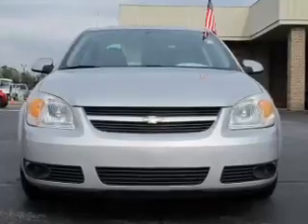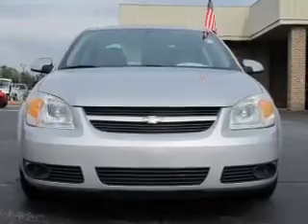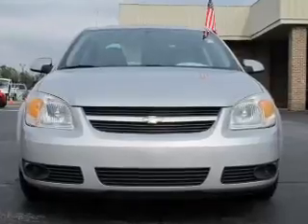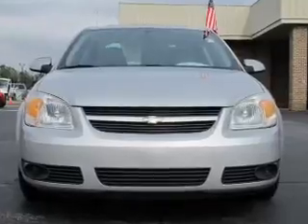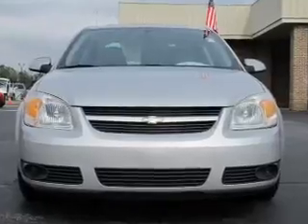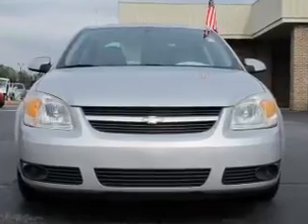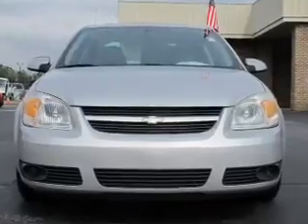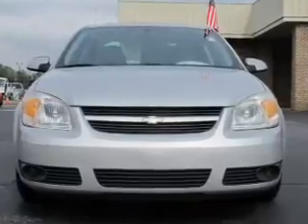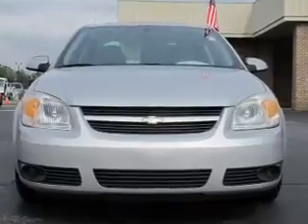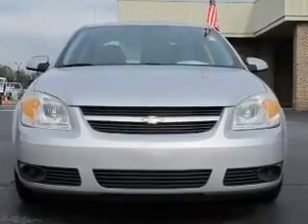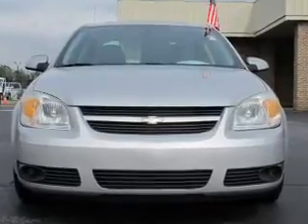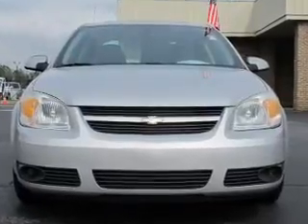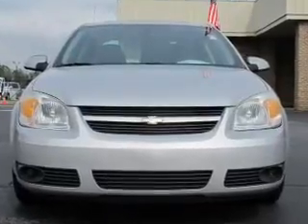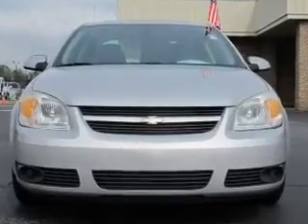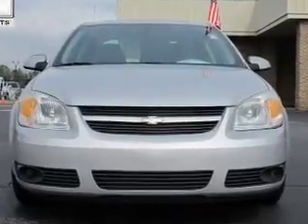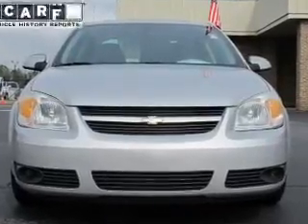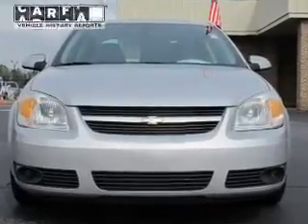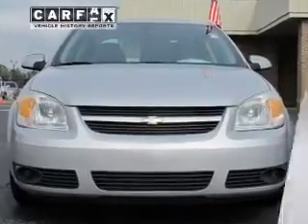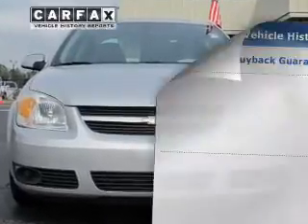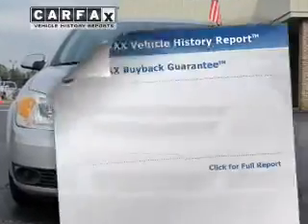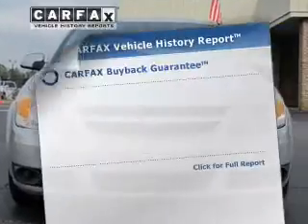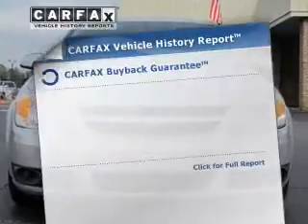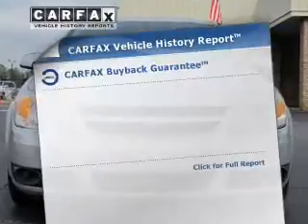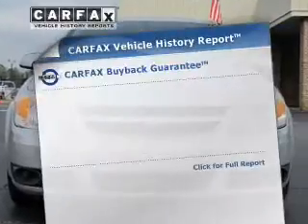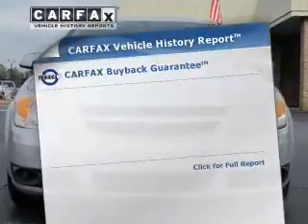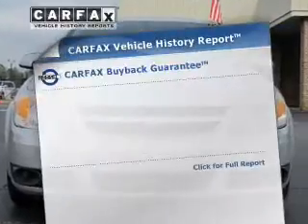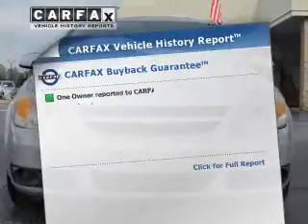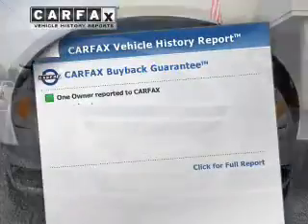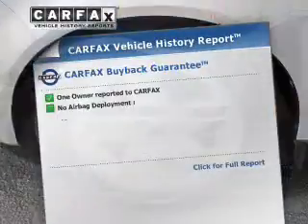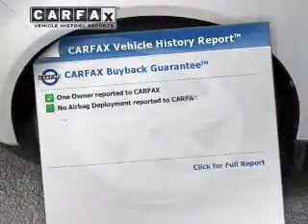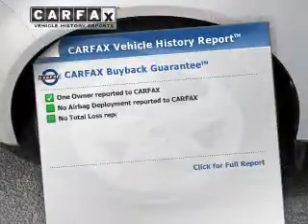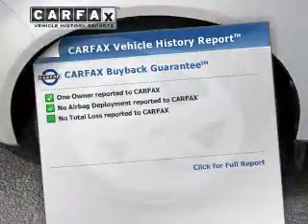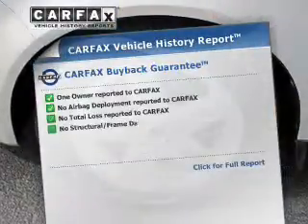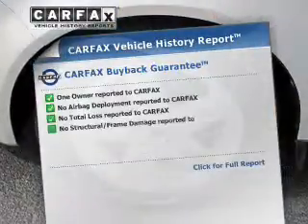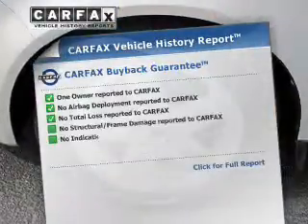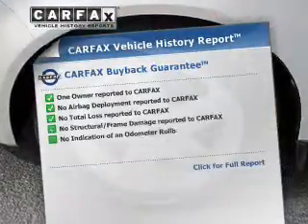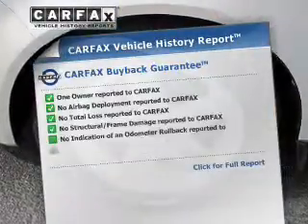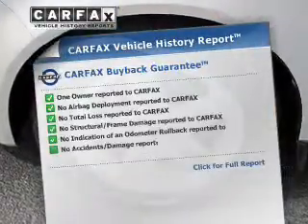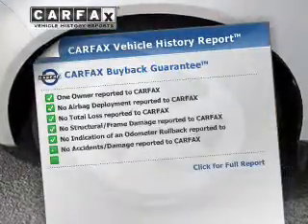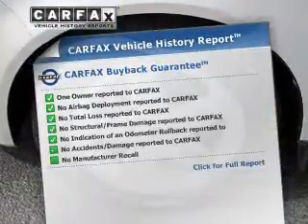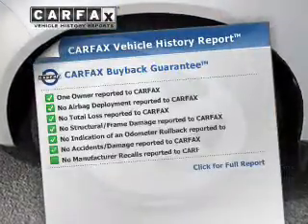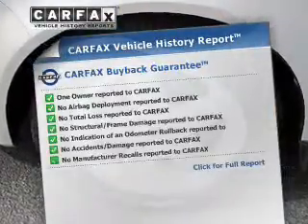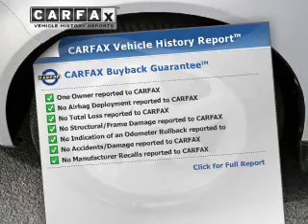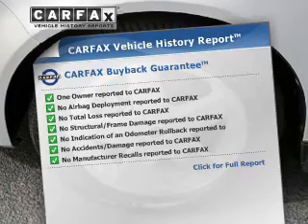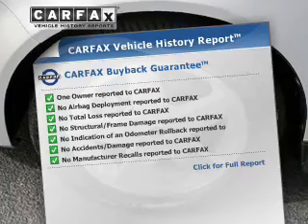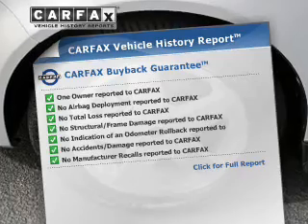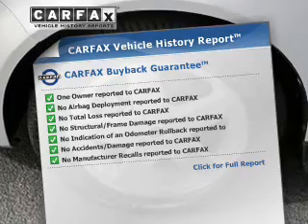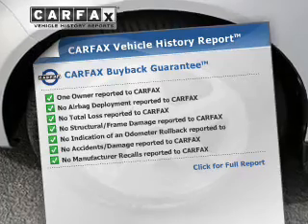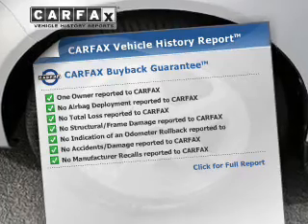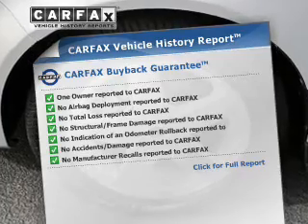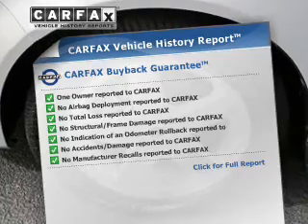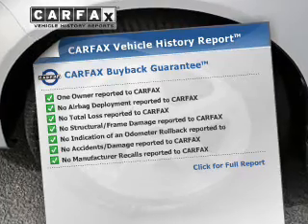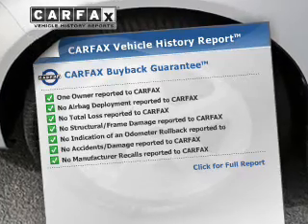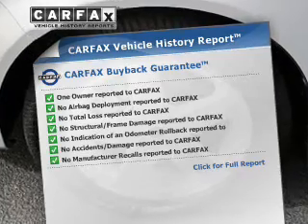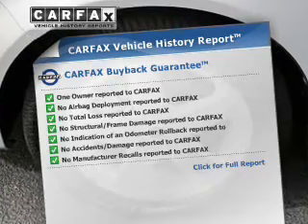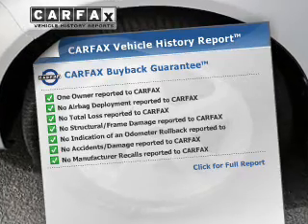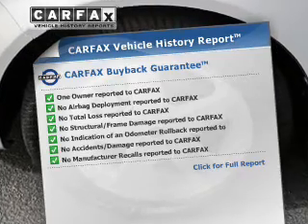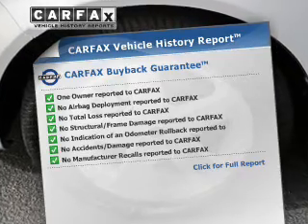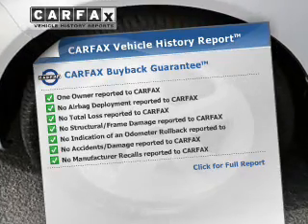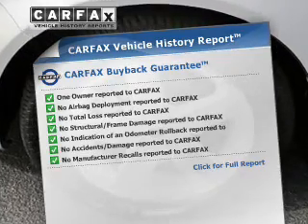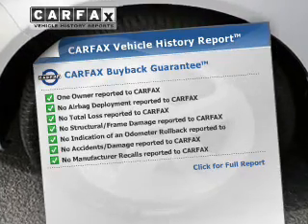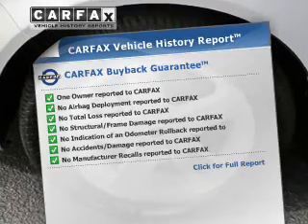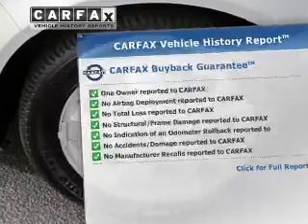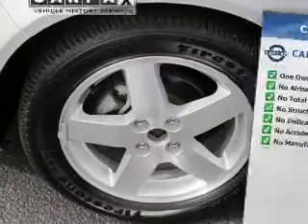The sunroof lets fresh air in. Know the history on this ride and greatly reduce your buying risk with the included Carfax Vehicle History Report.